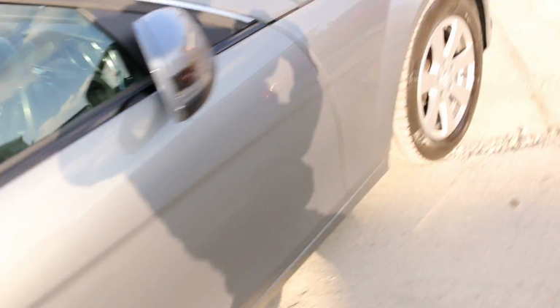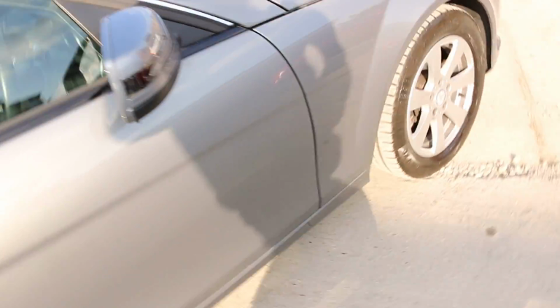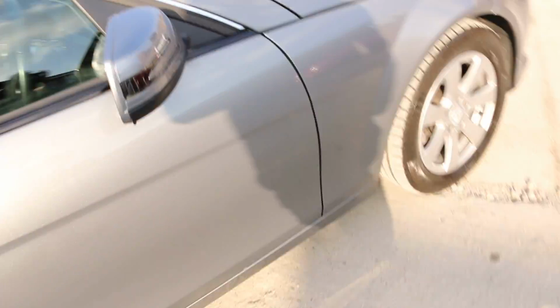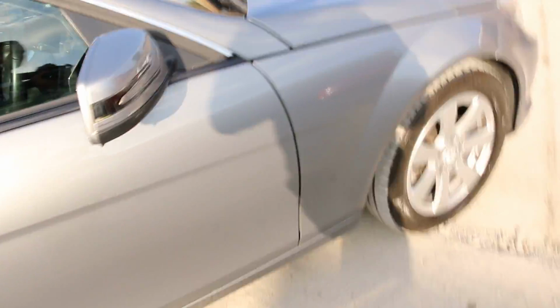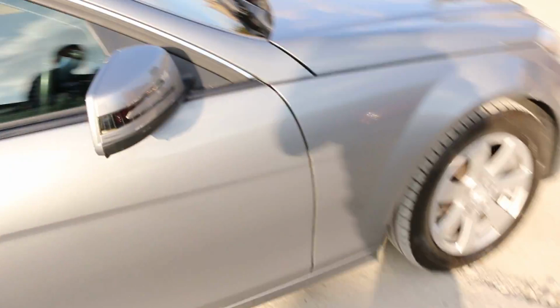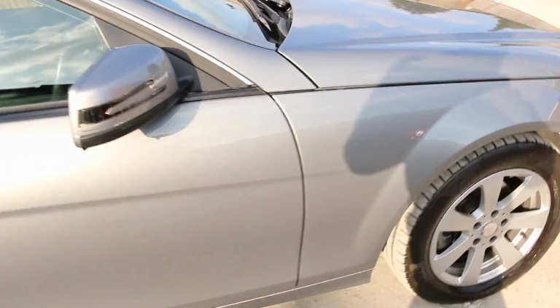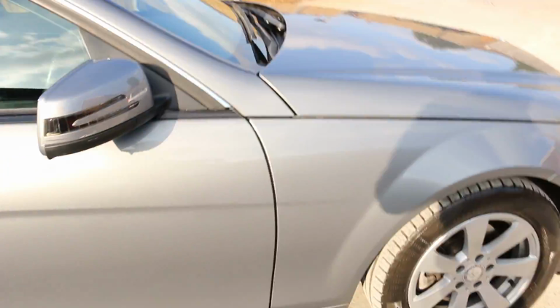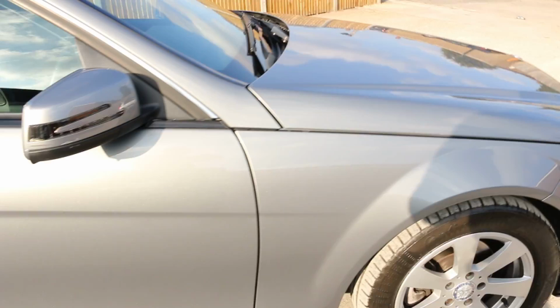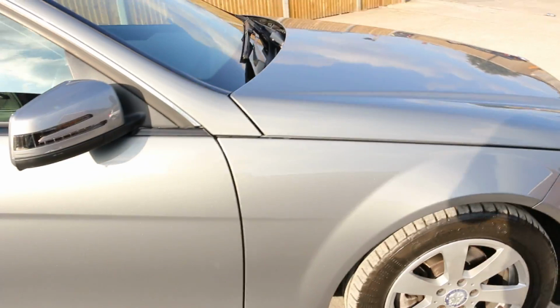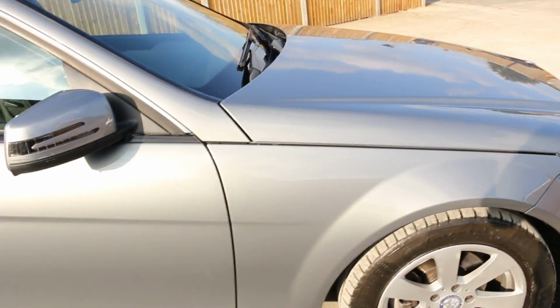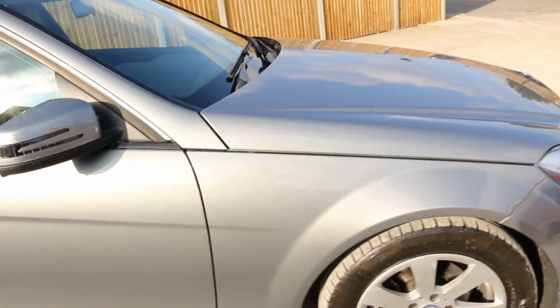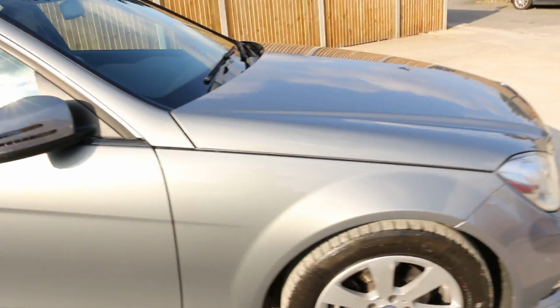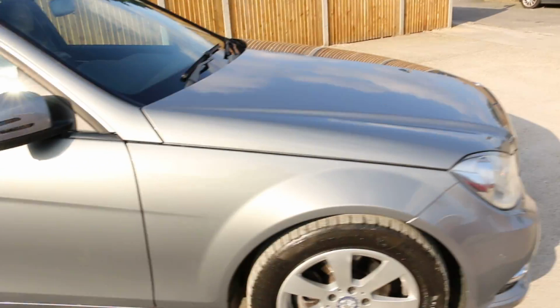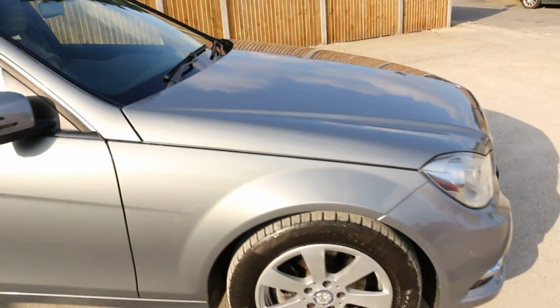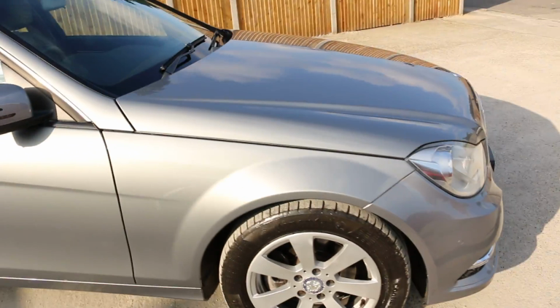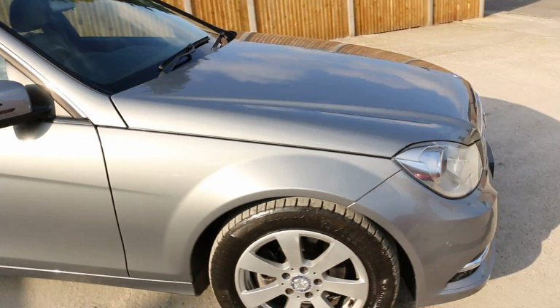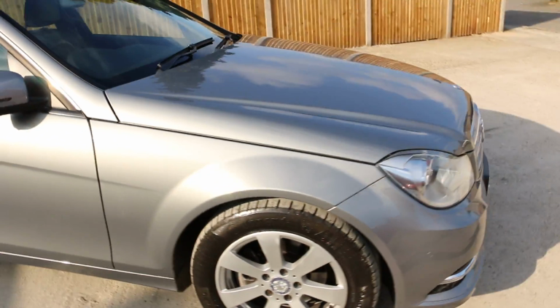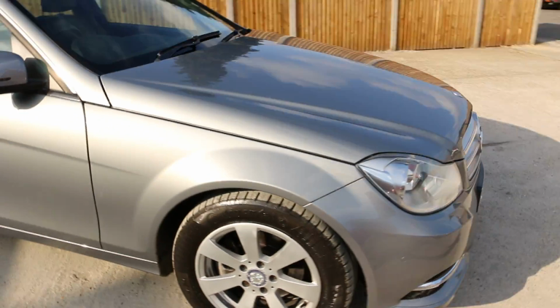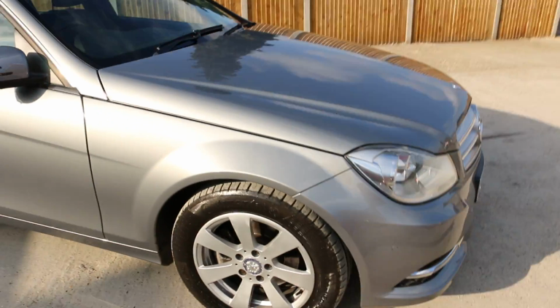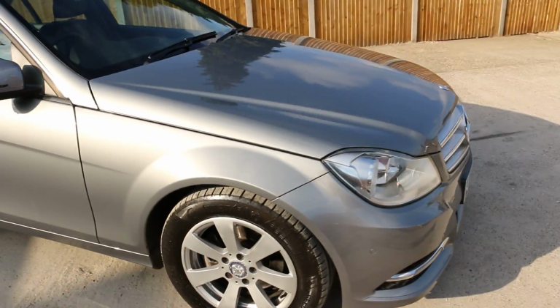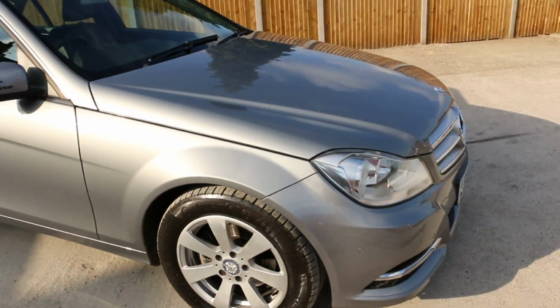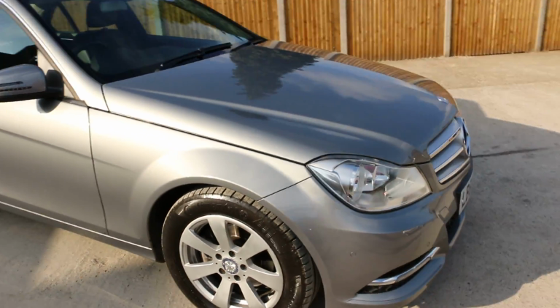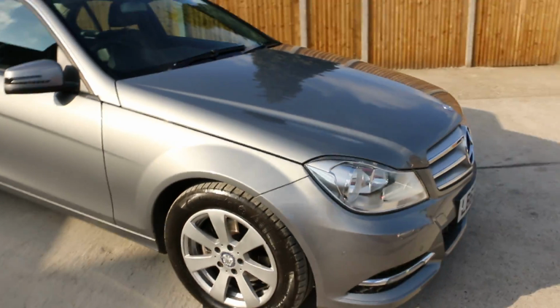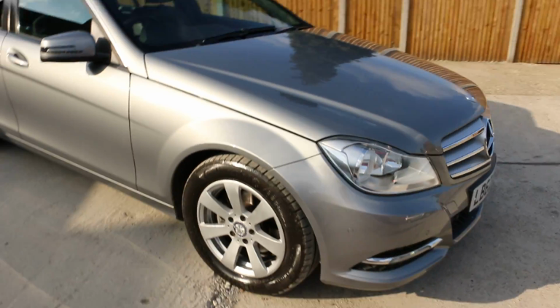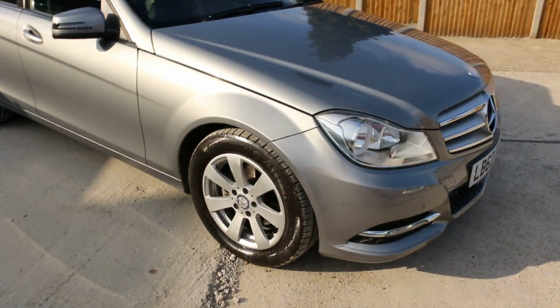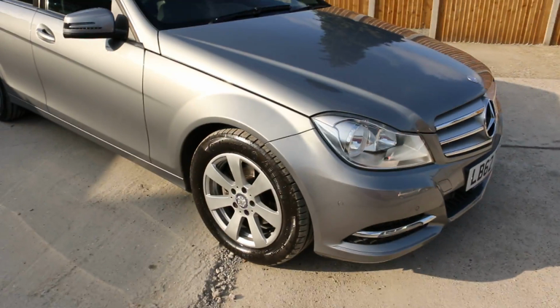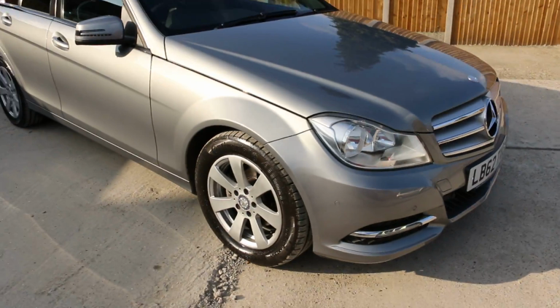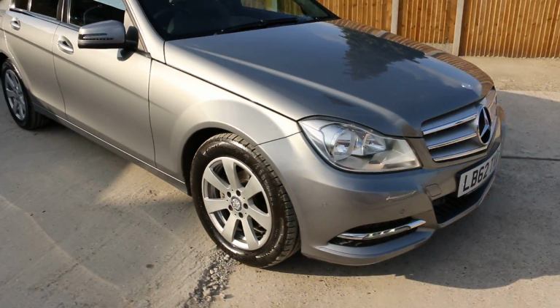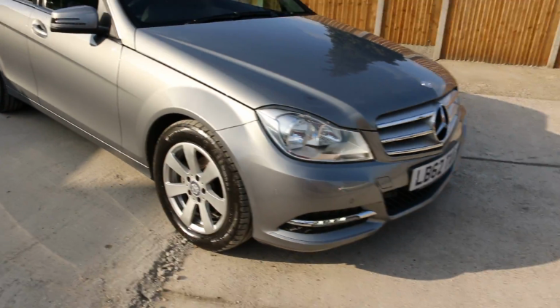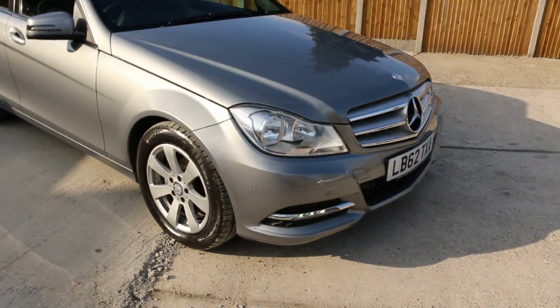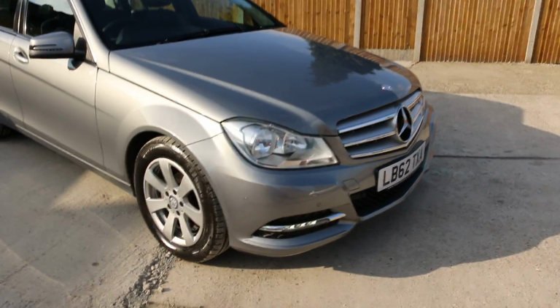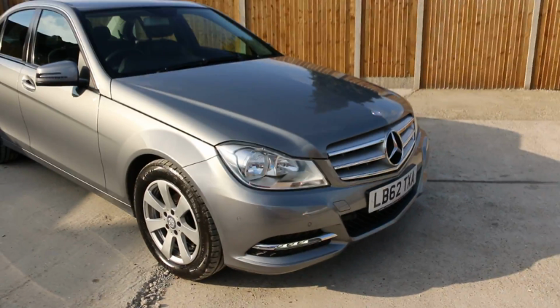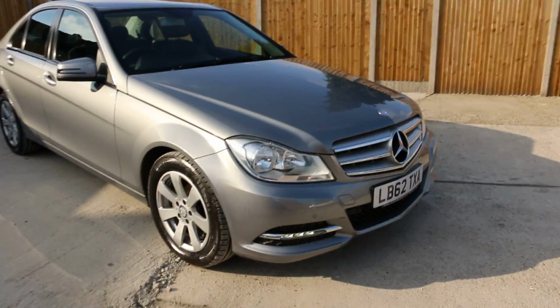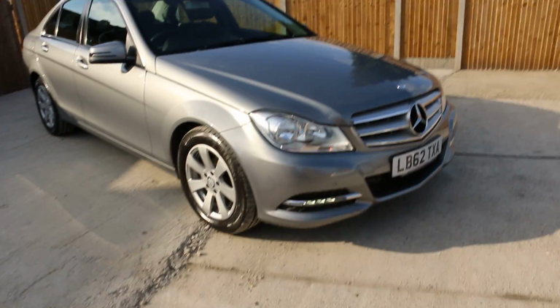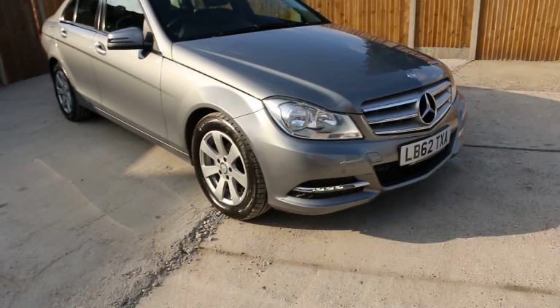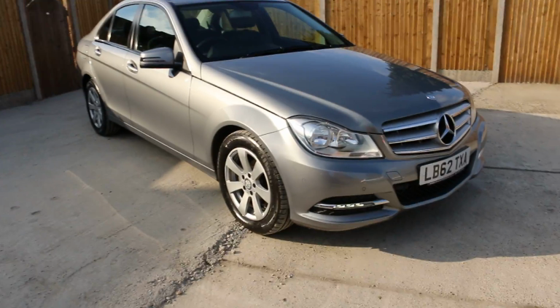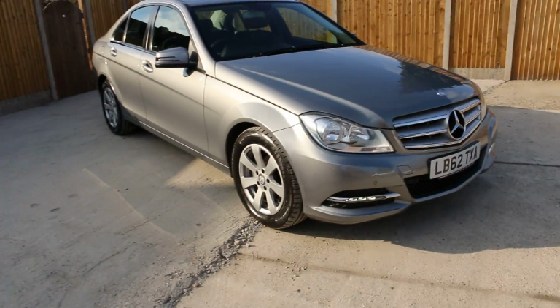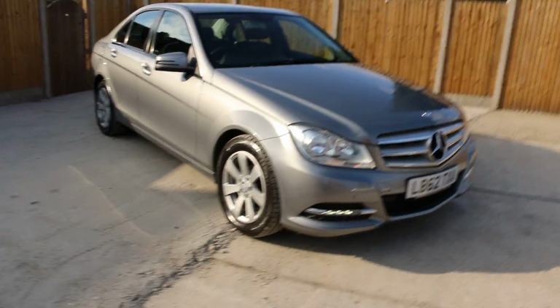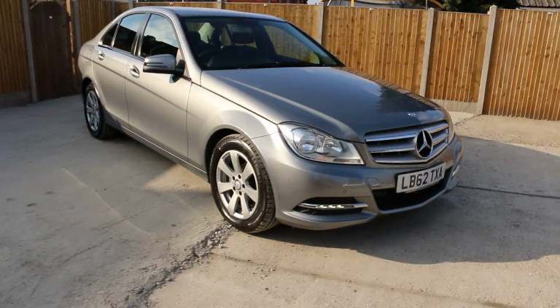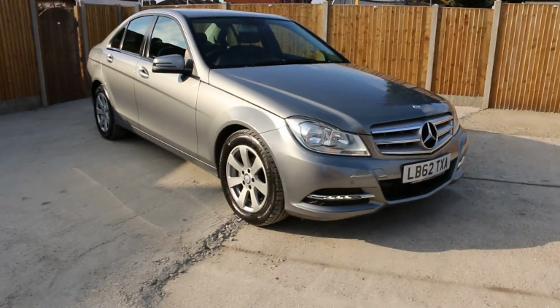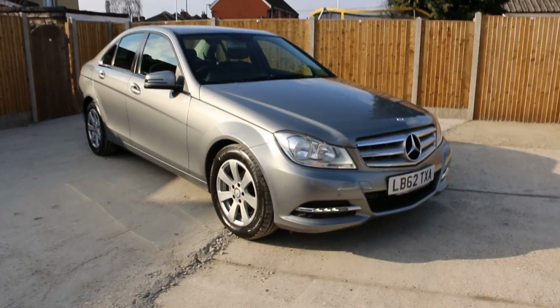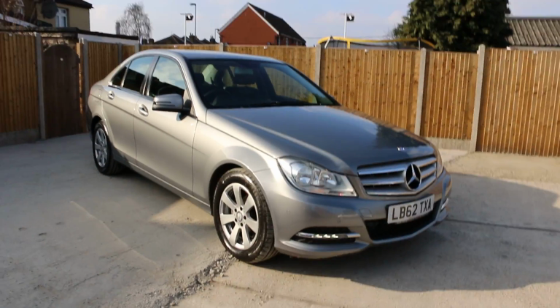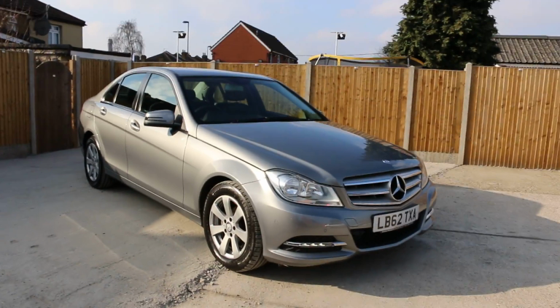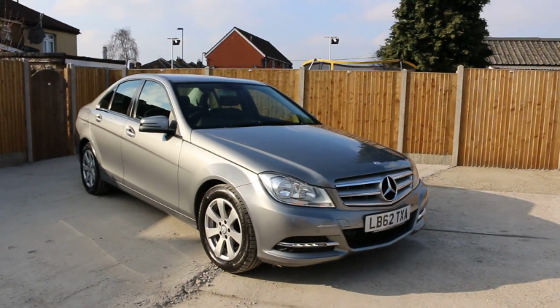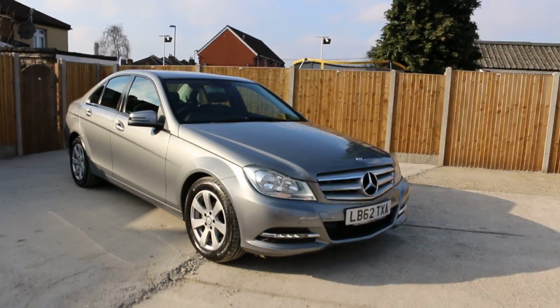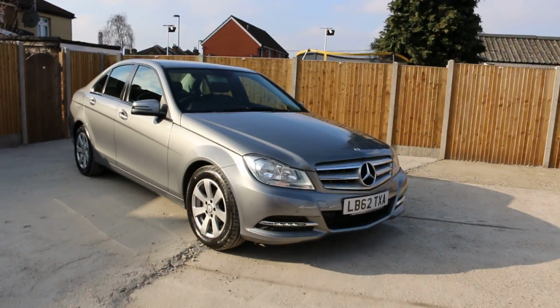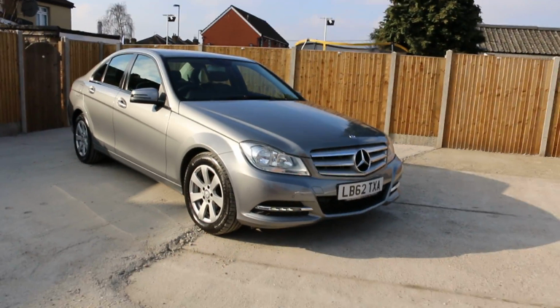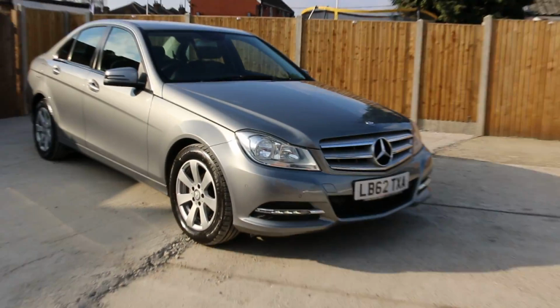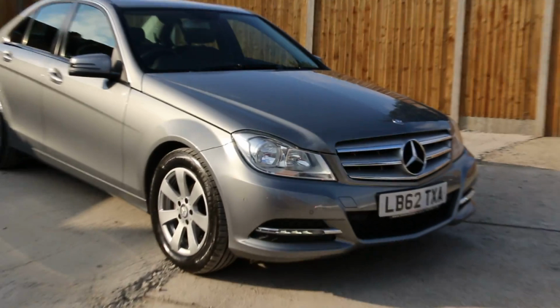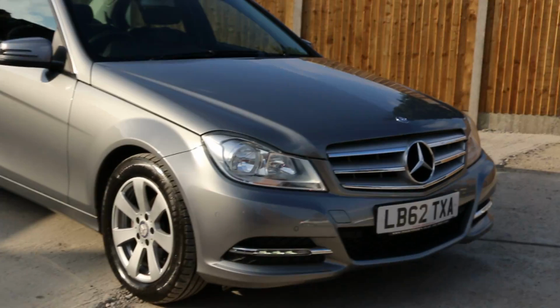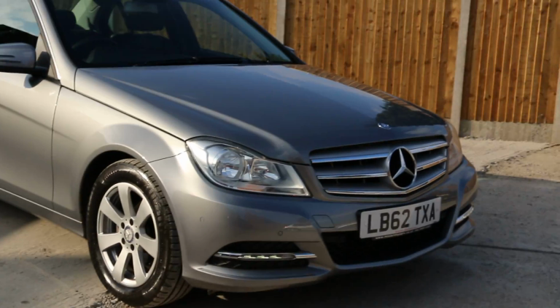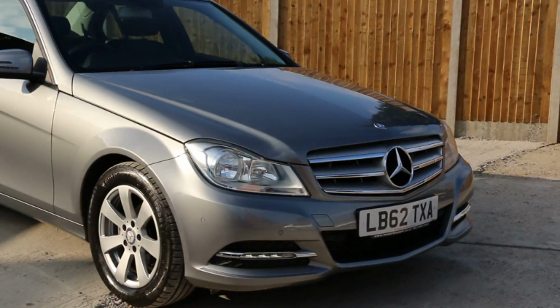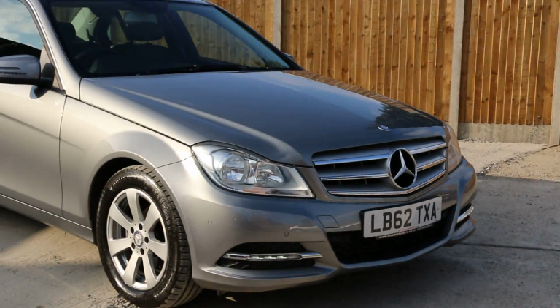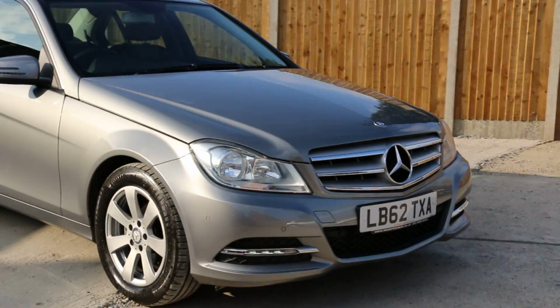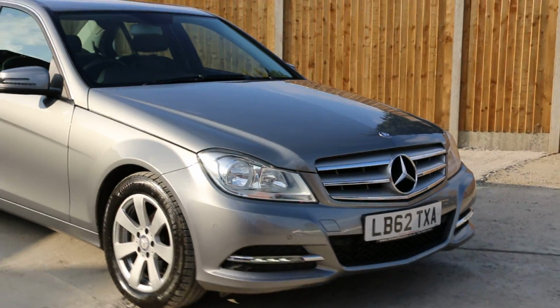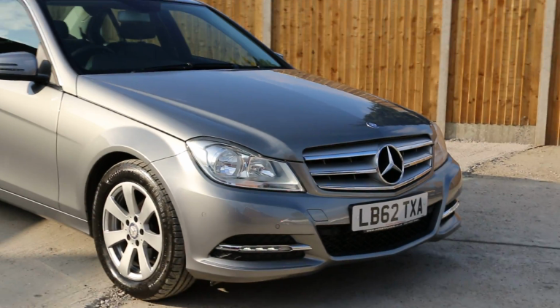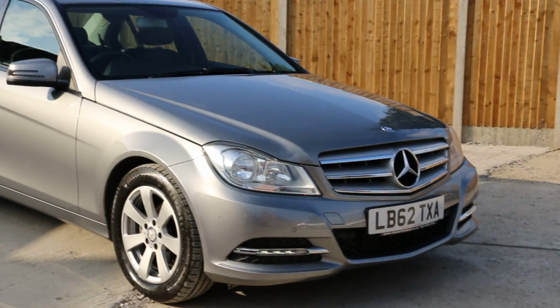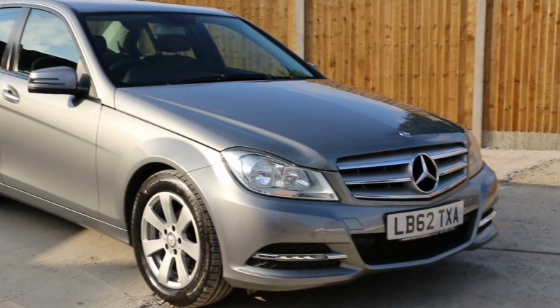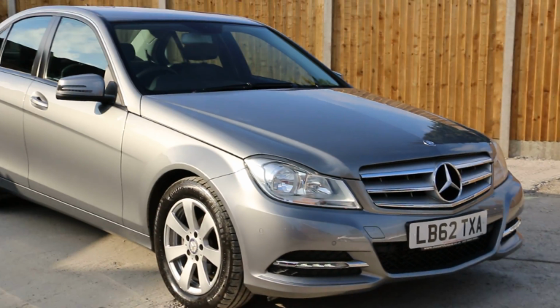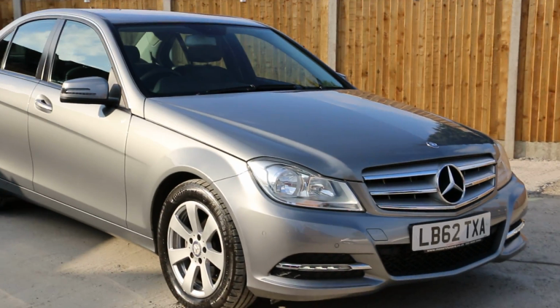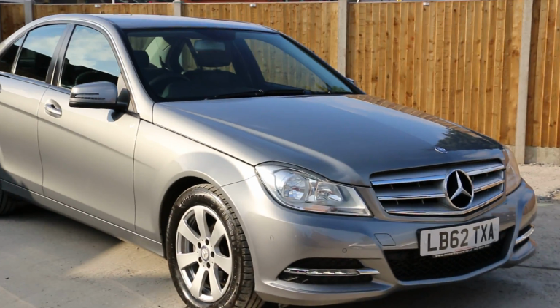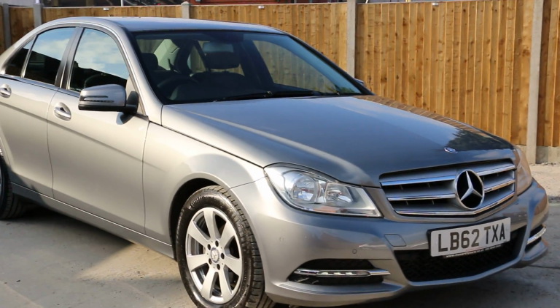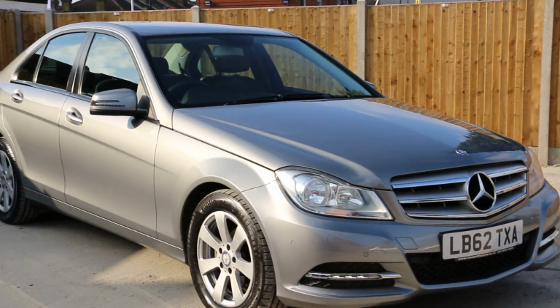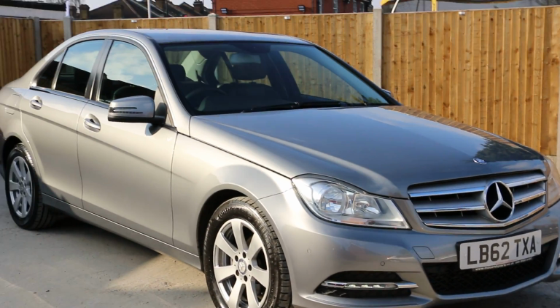This was the video walk-around of the Mercedes C180. To book a test drive or for any further information, please give us a call. Thanks for watching.